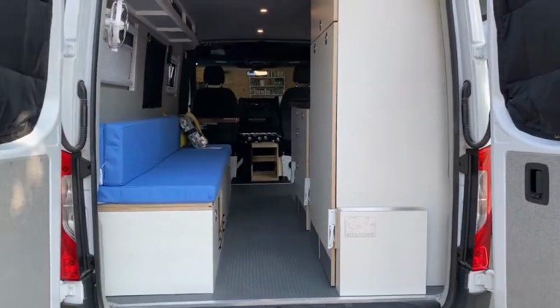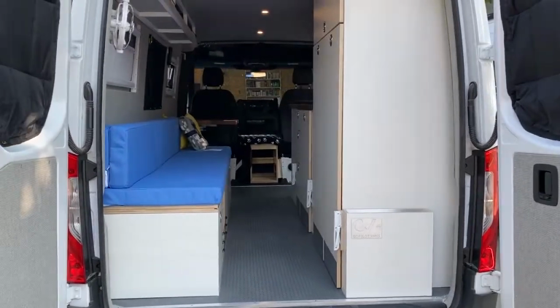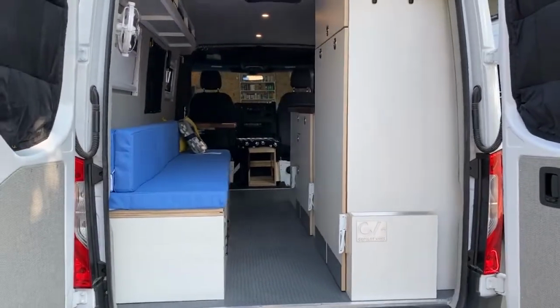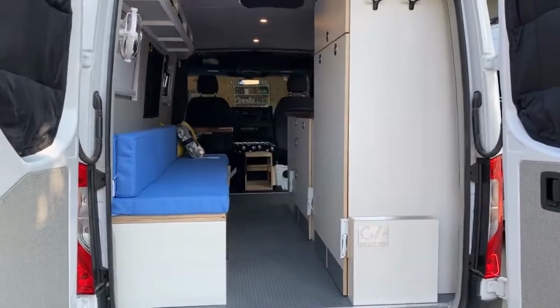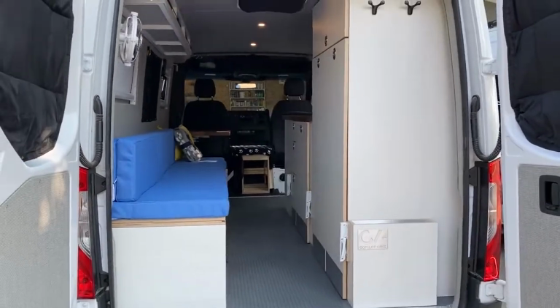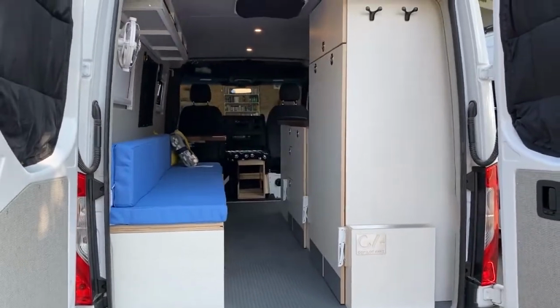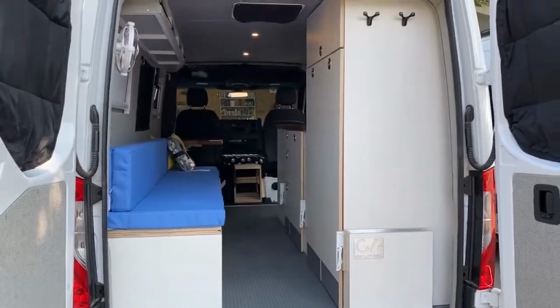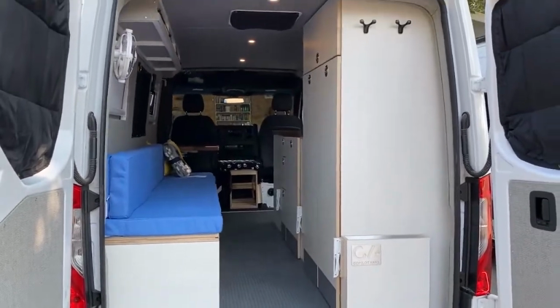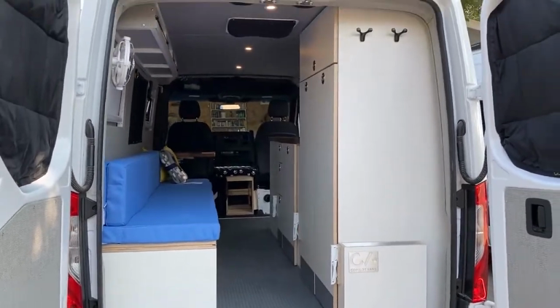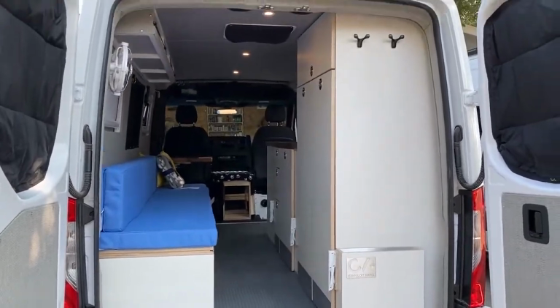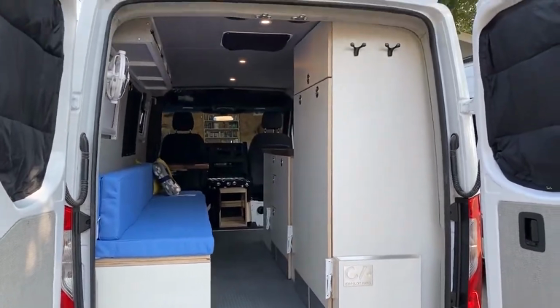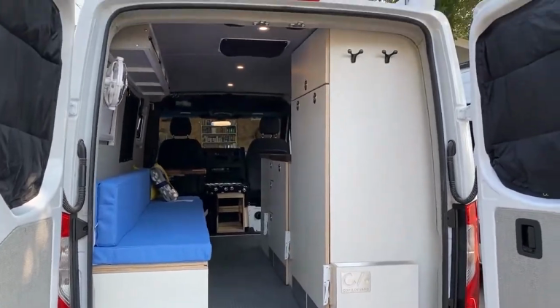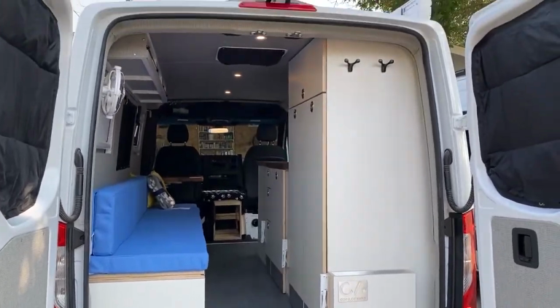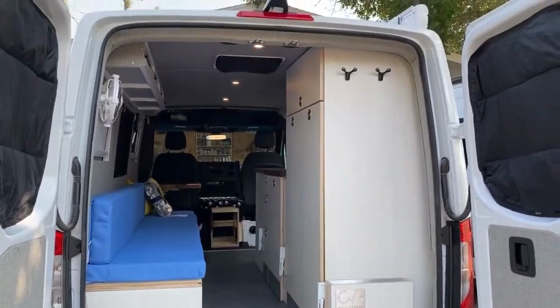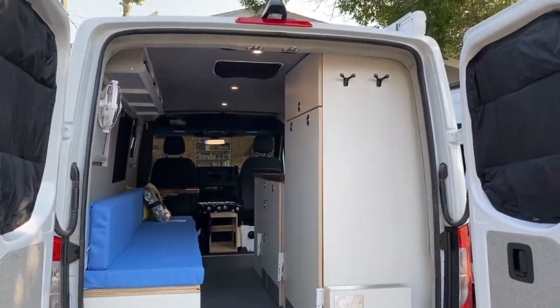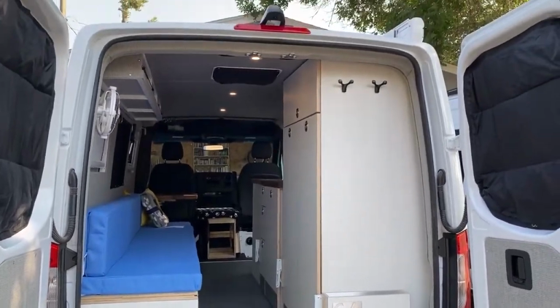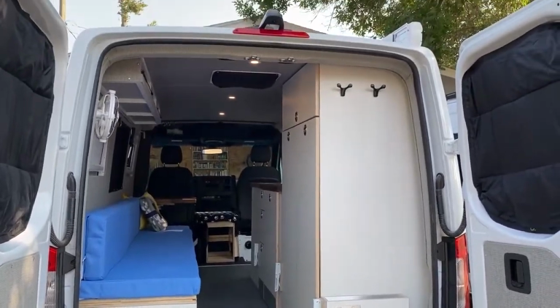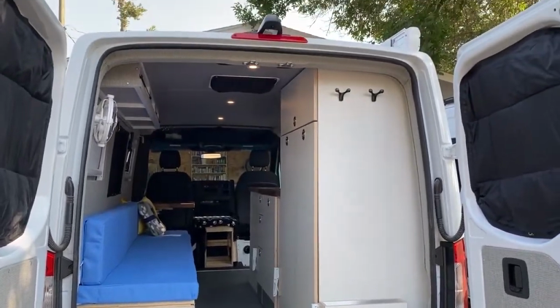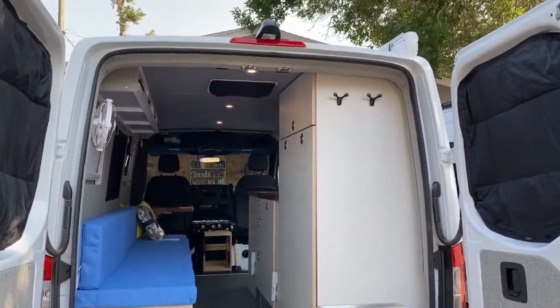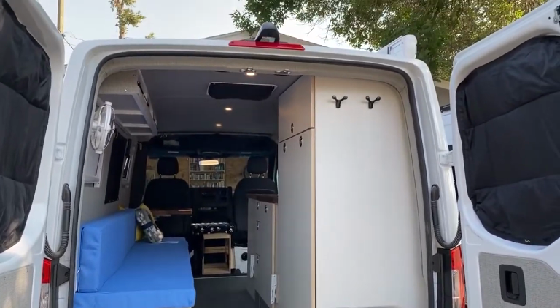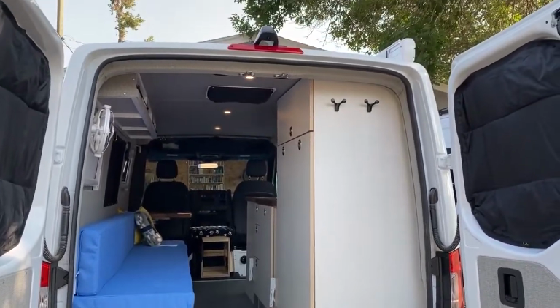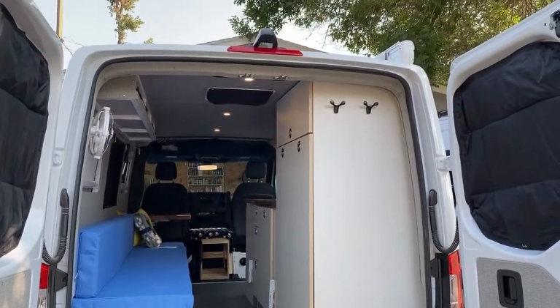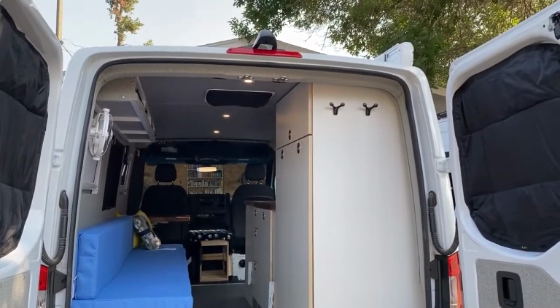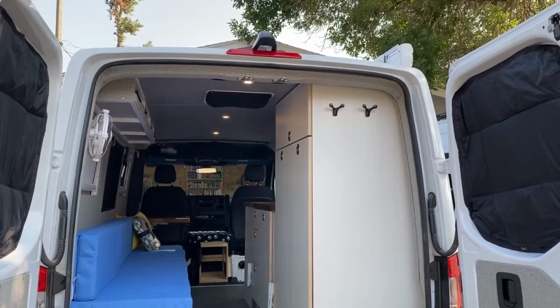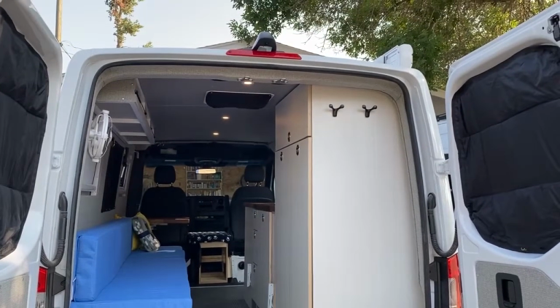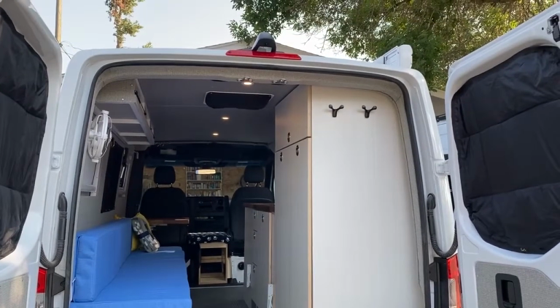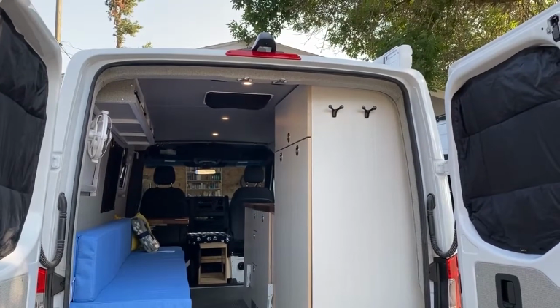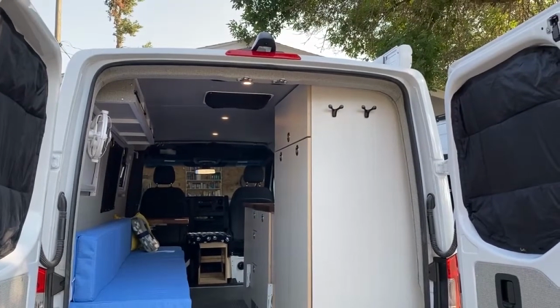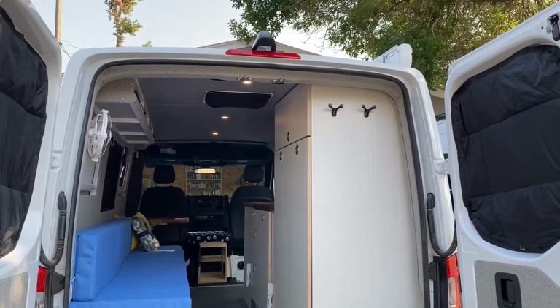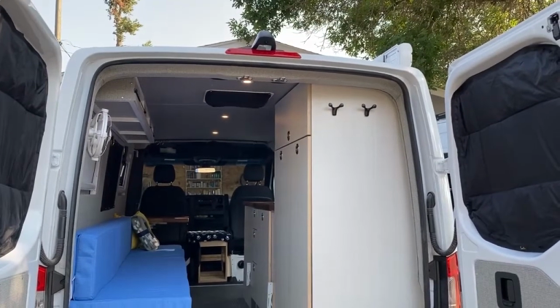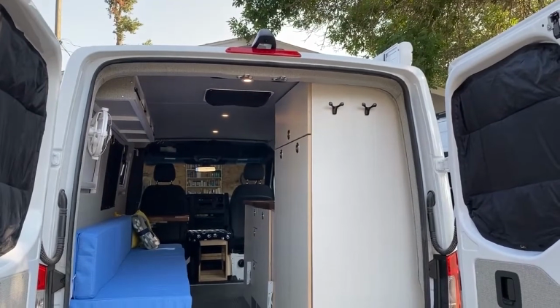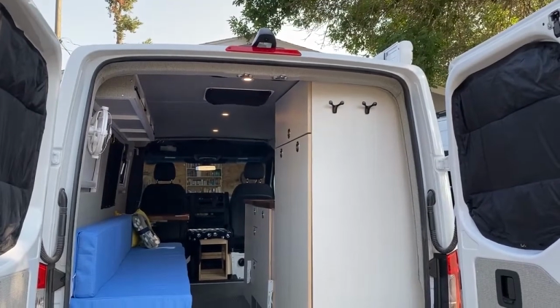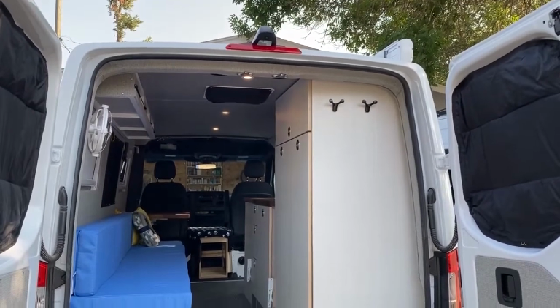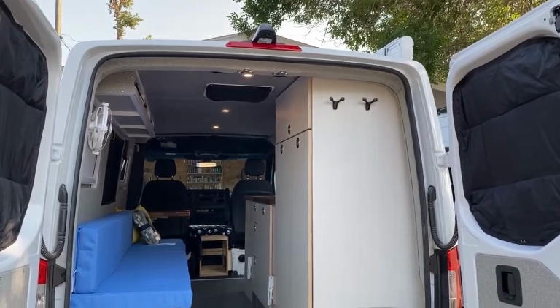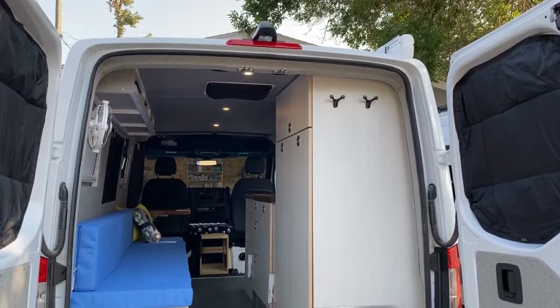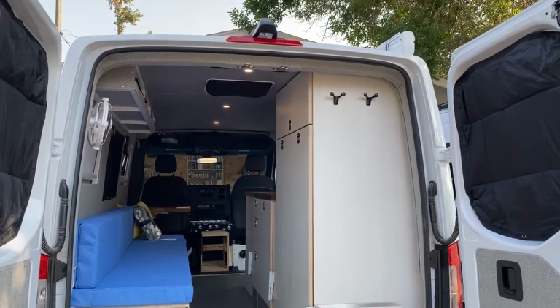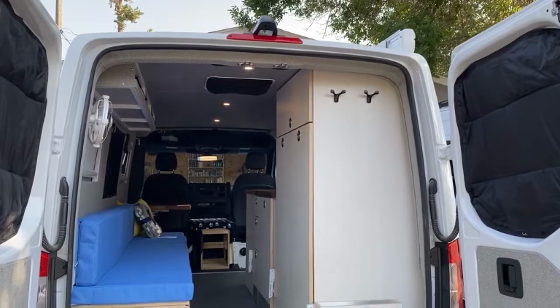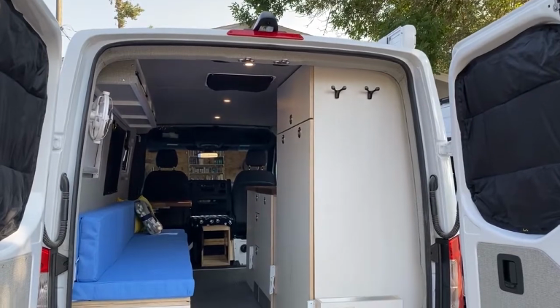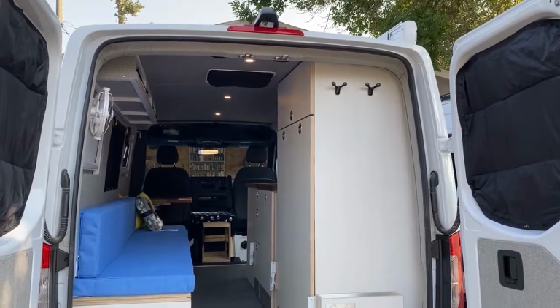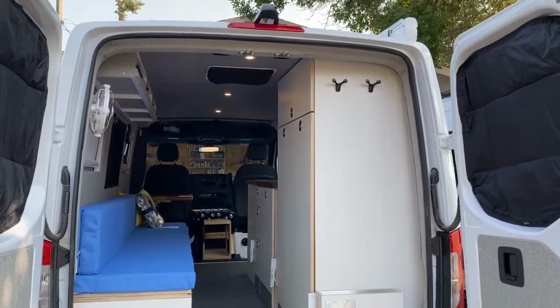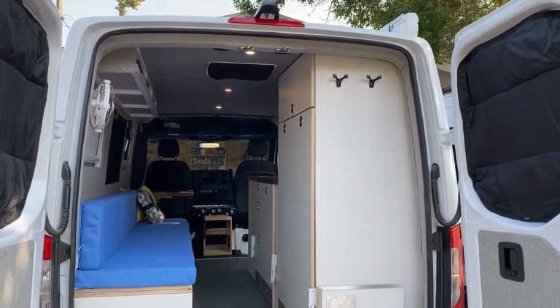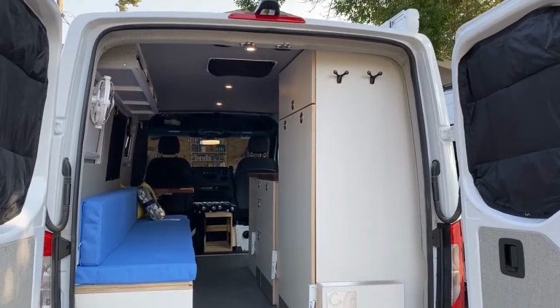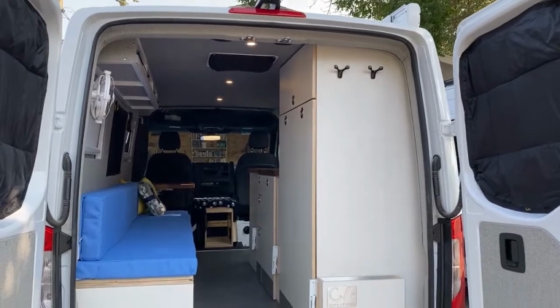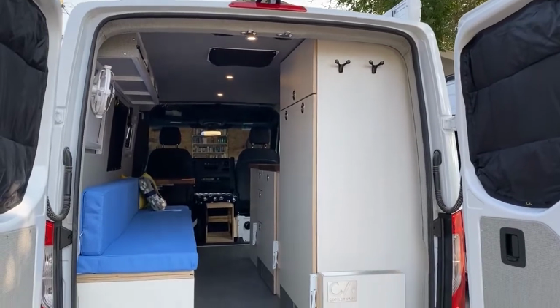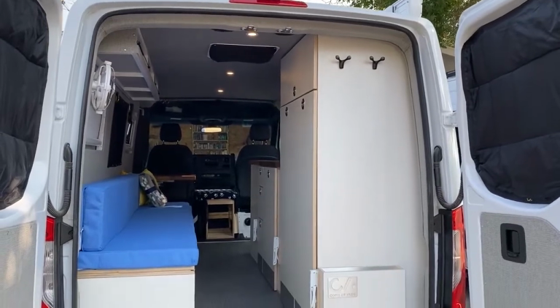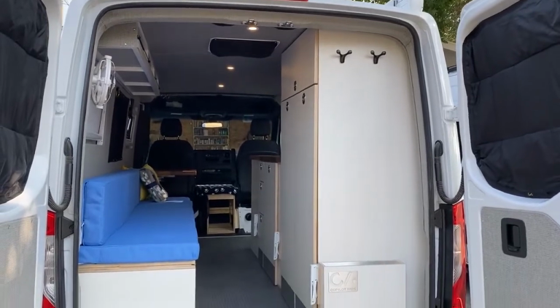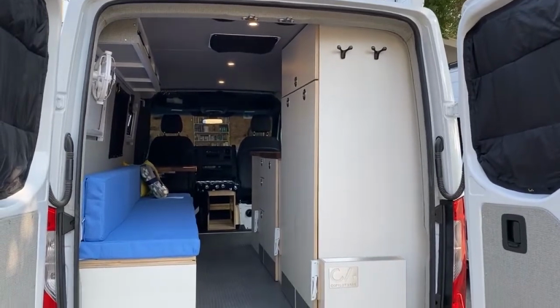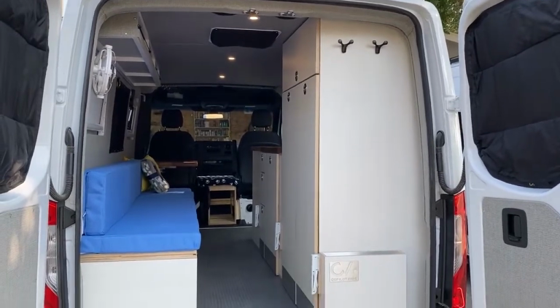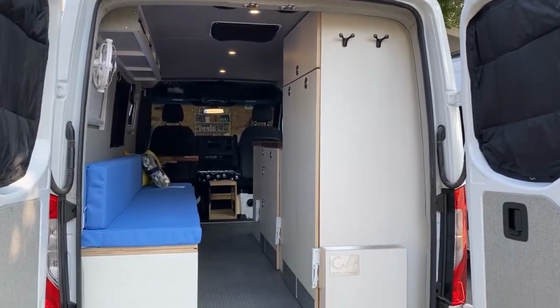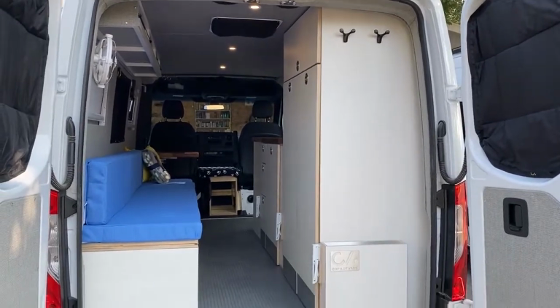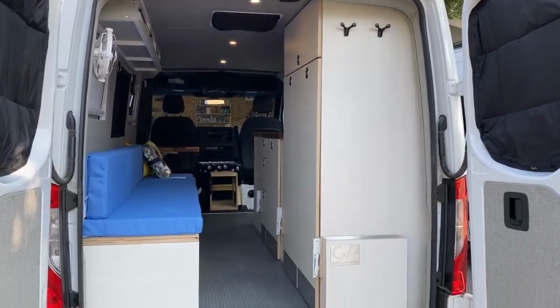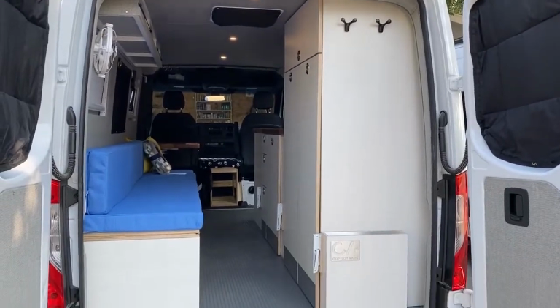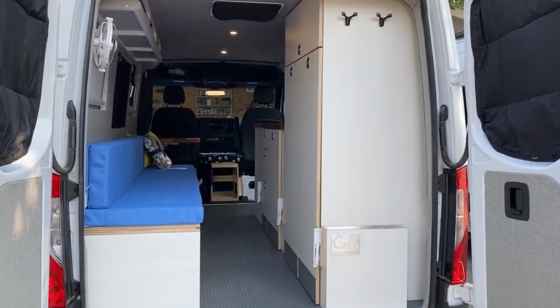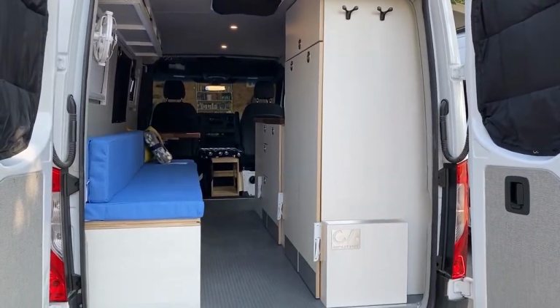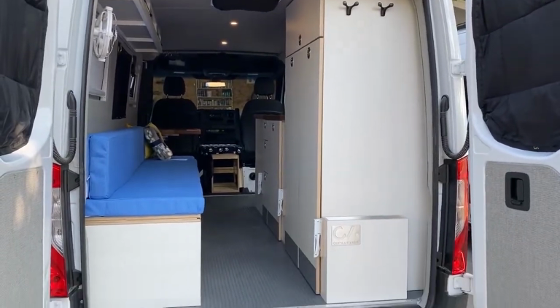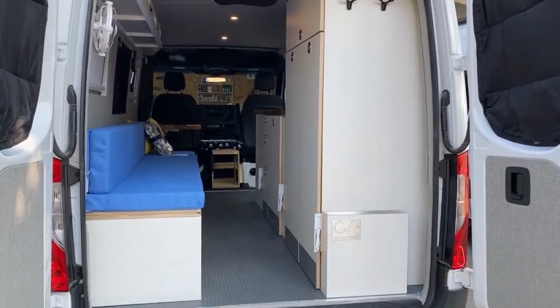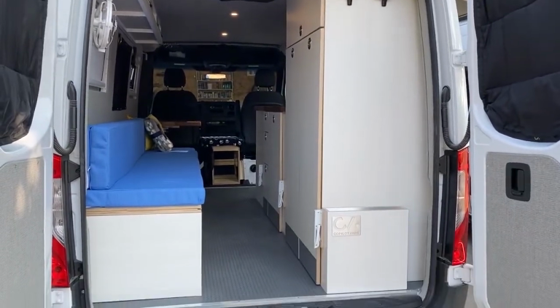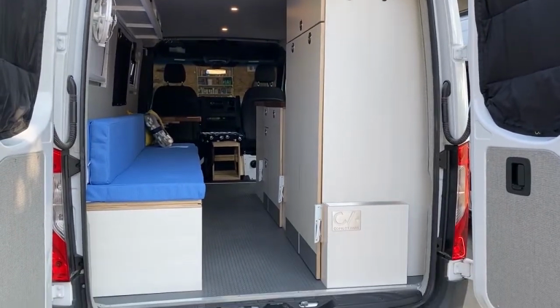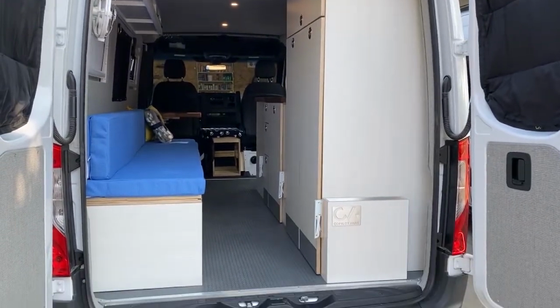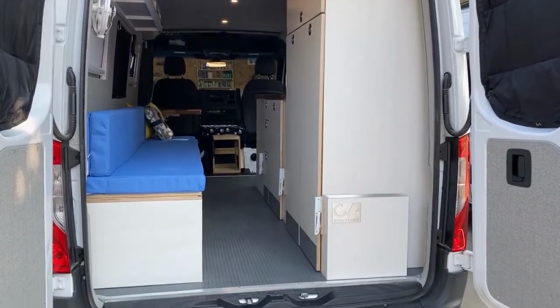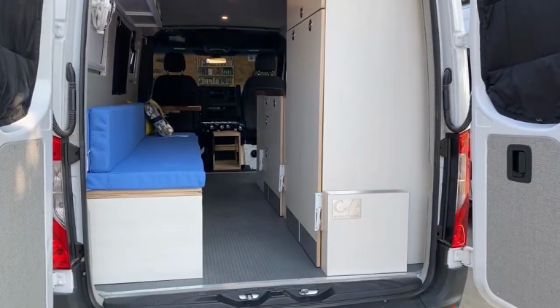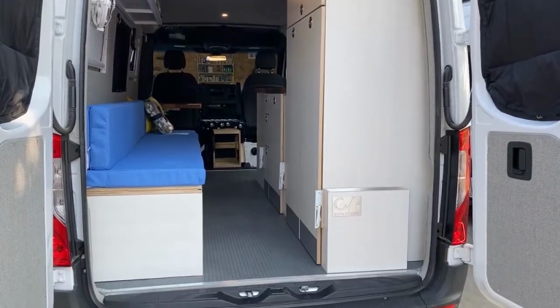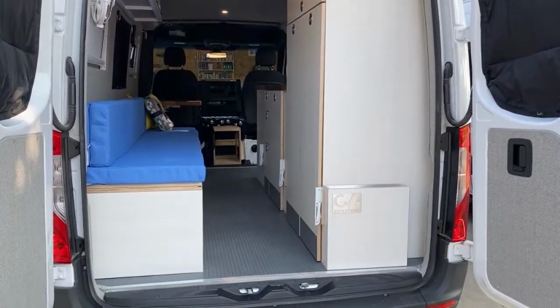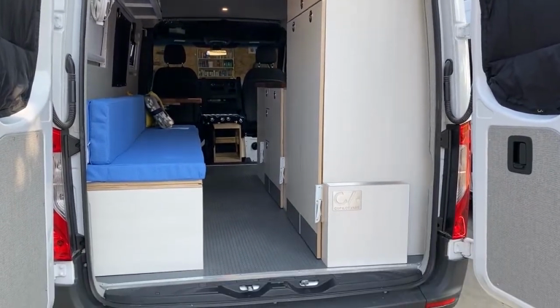Hey everyone, in this video we're going to give you a tour of this 2020 Low Top Sprinter build. It was designed for a couple who love to tour the country and golf.